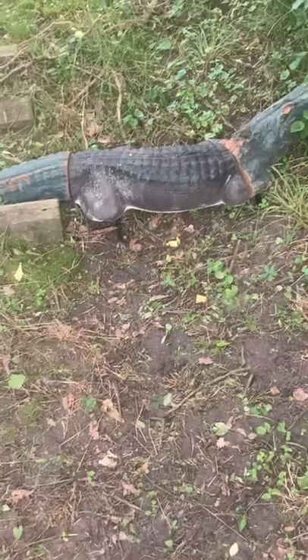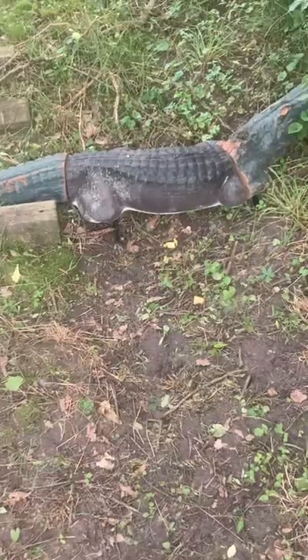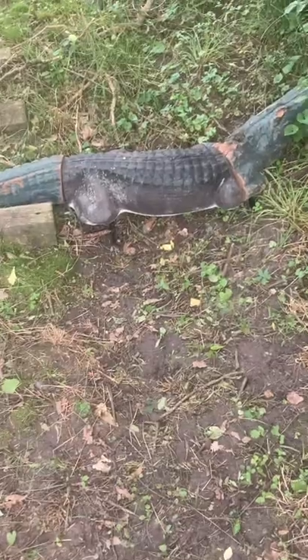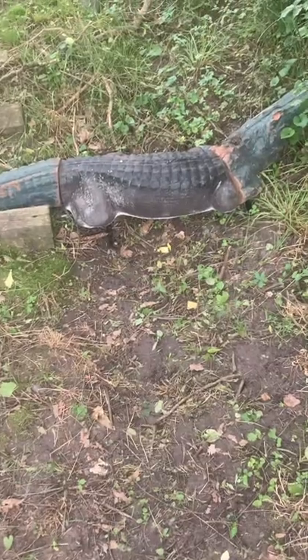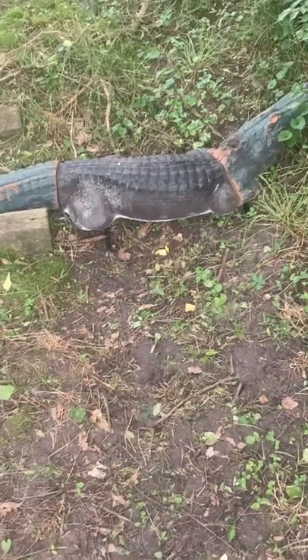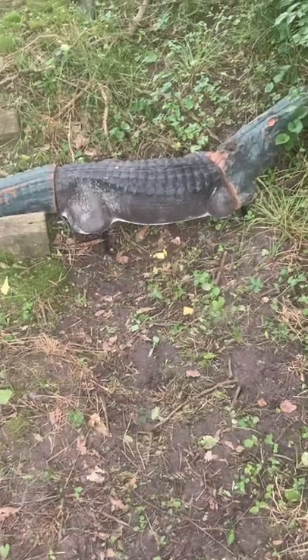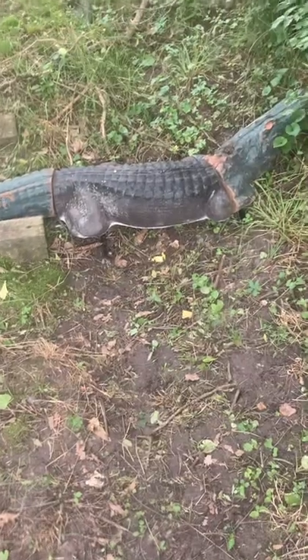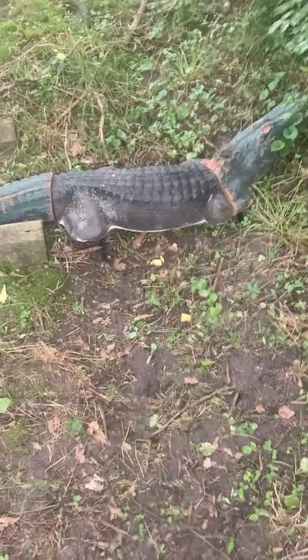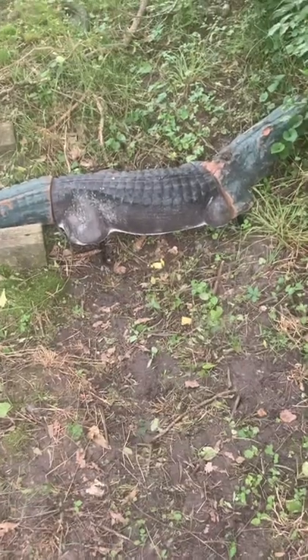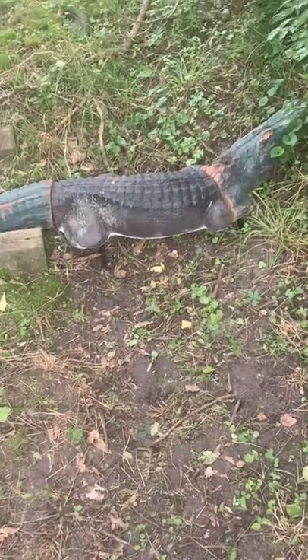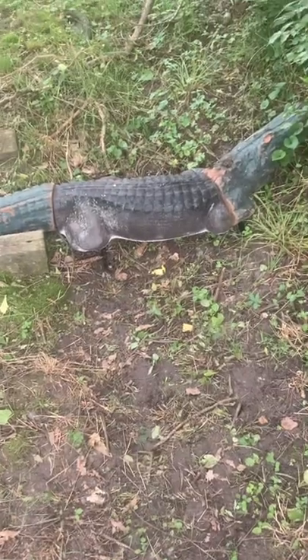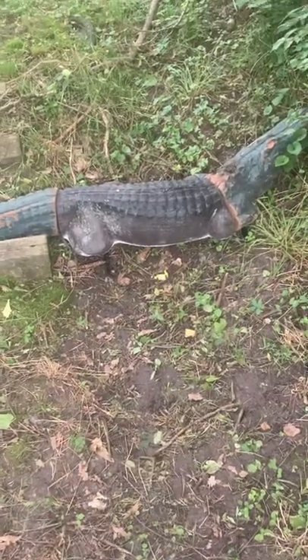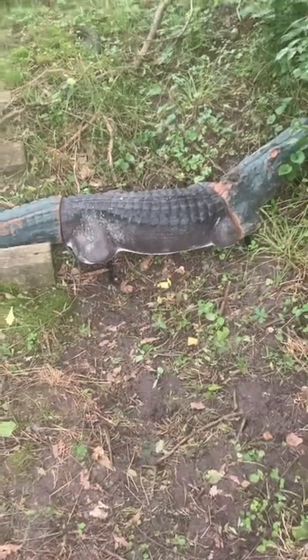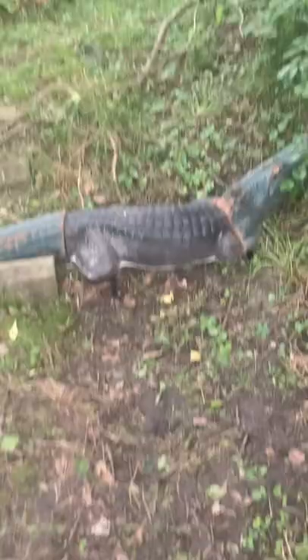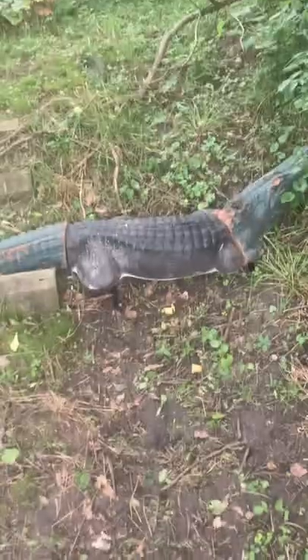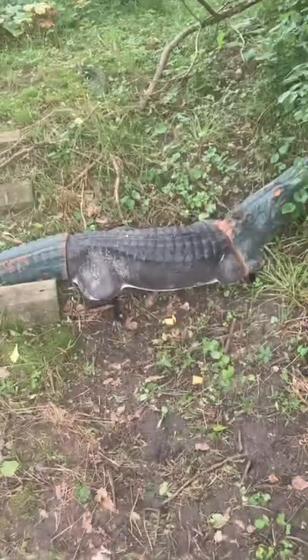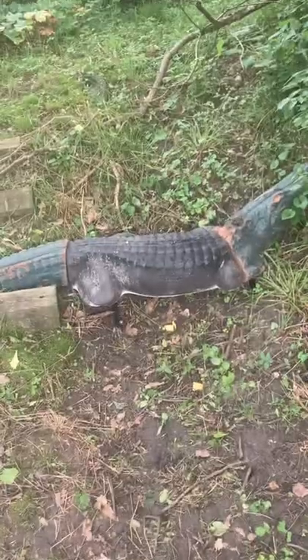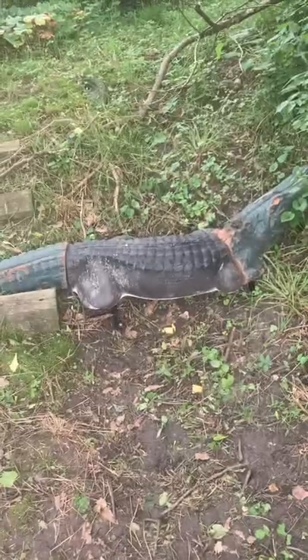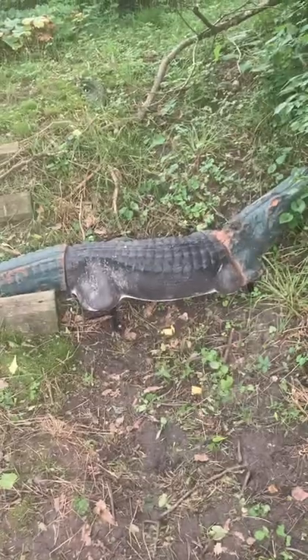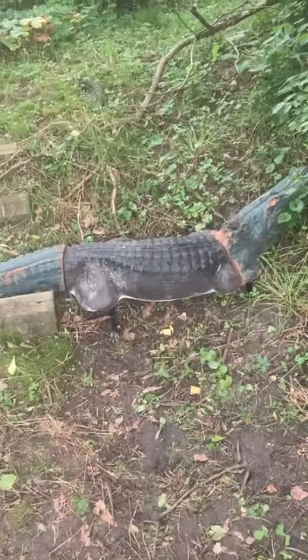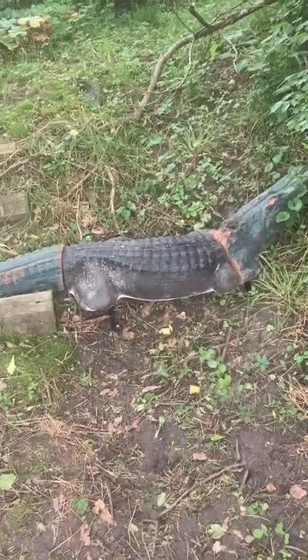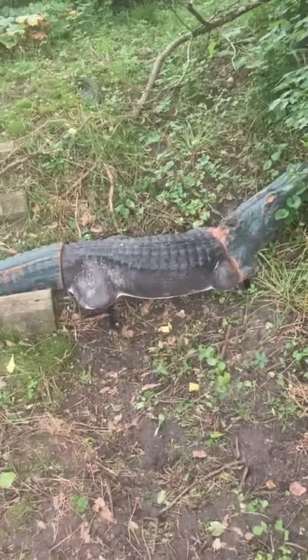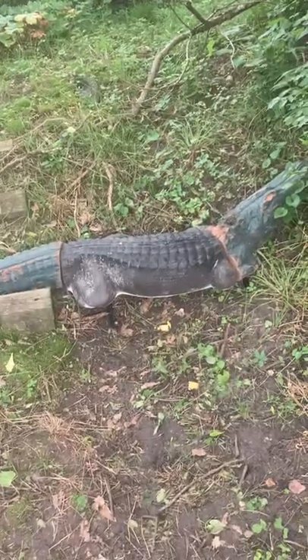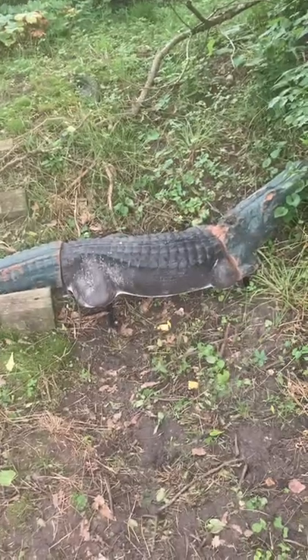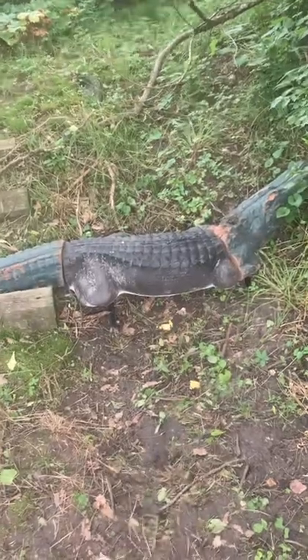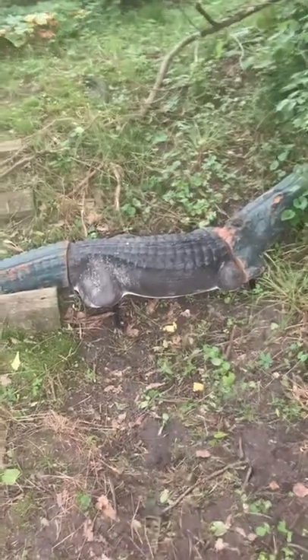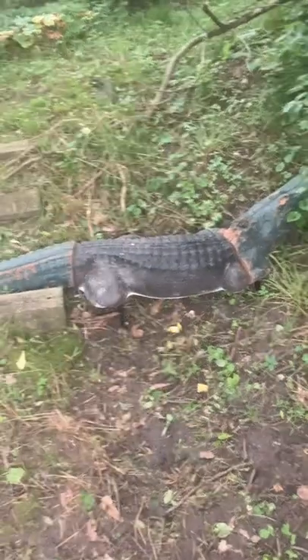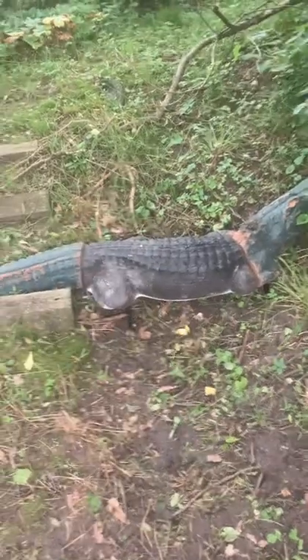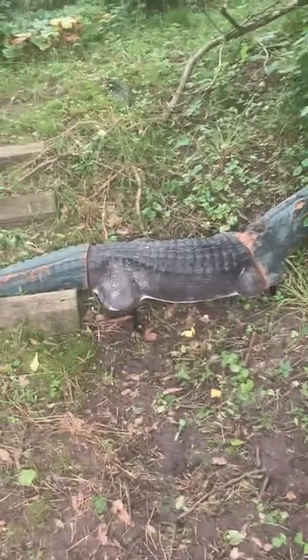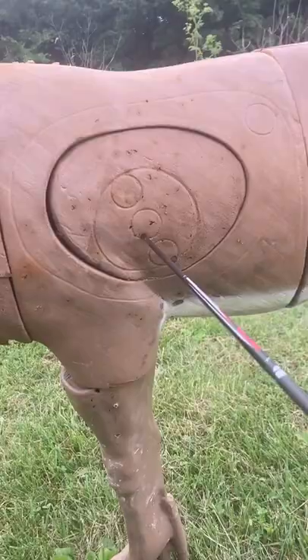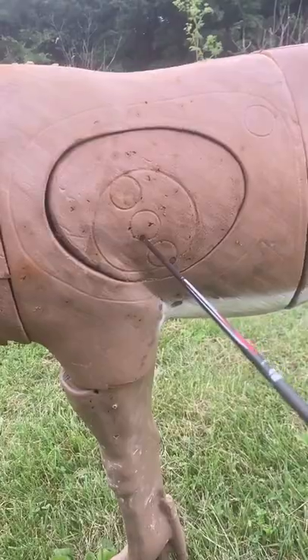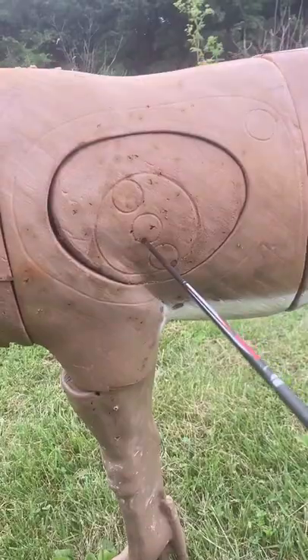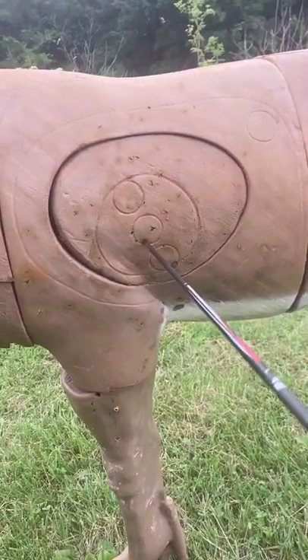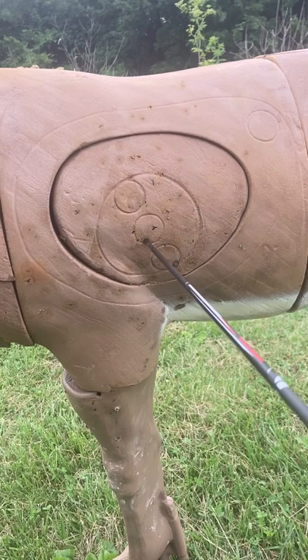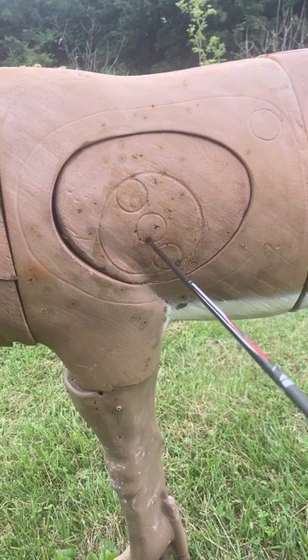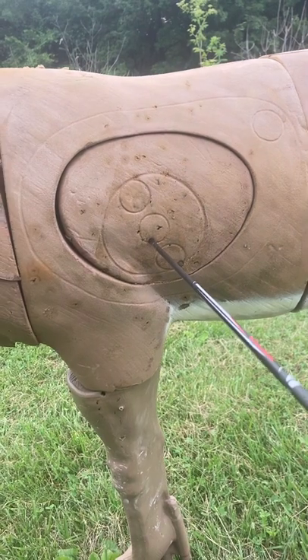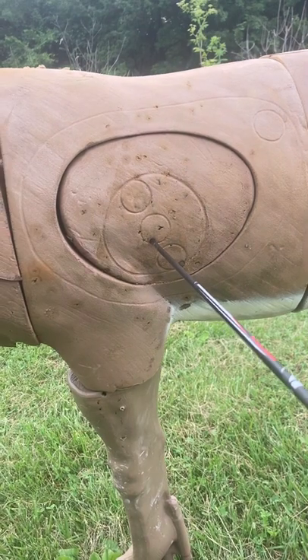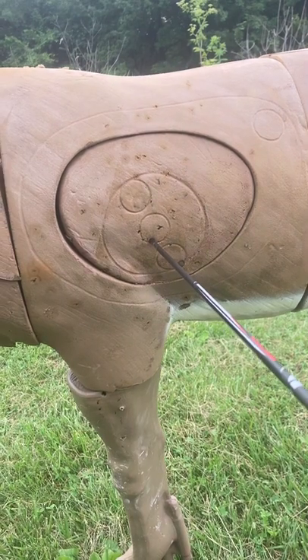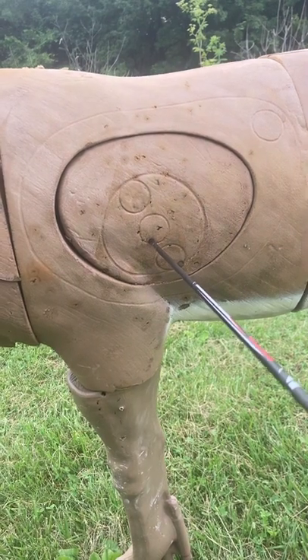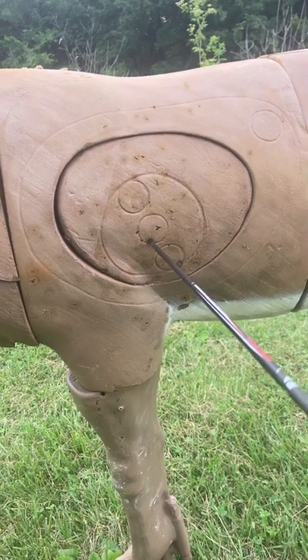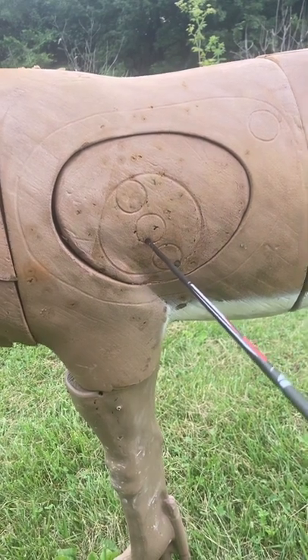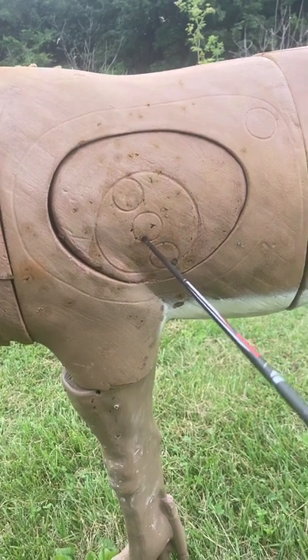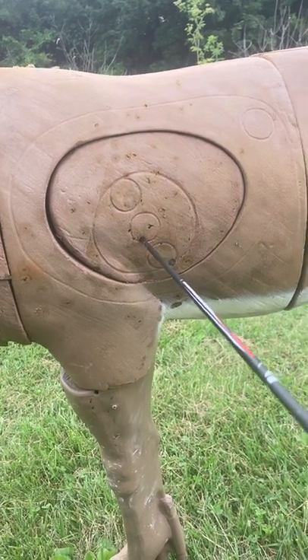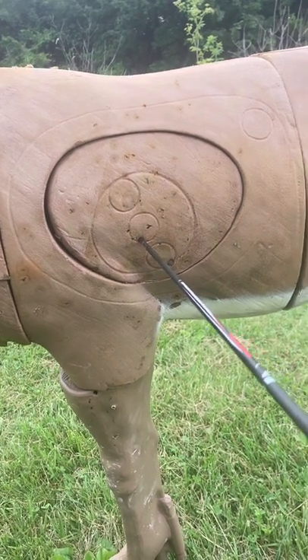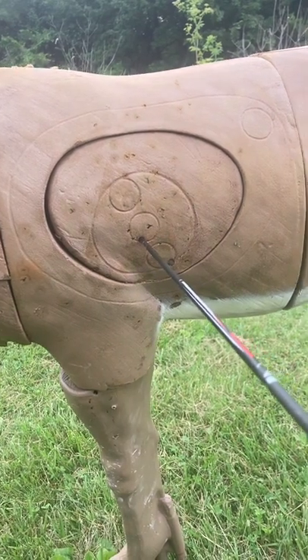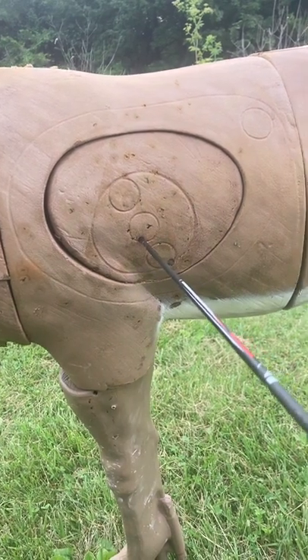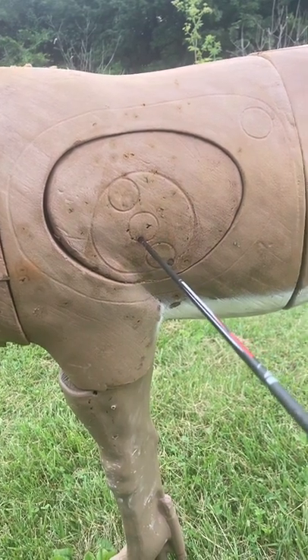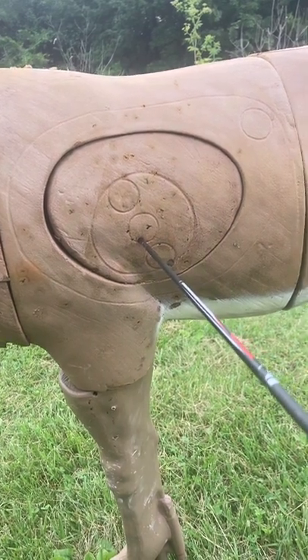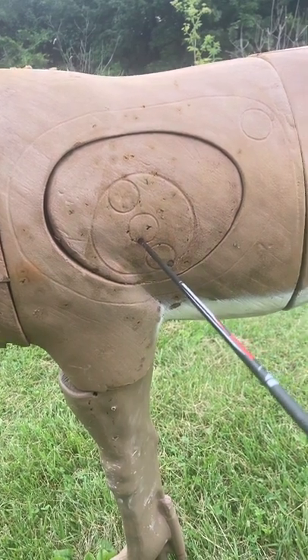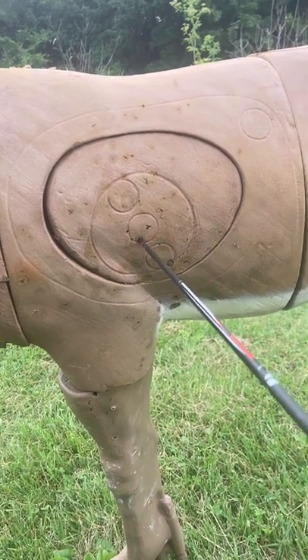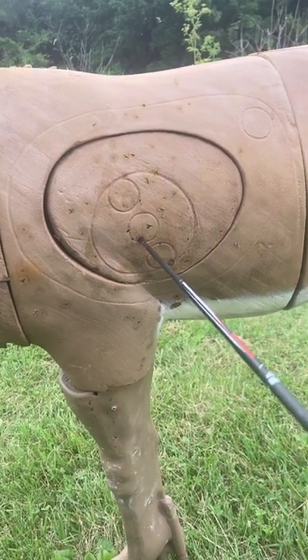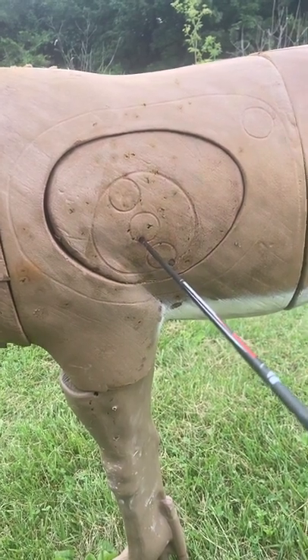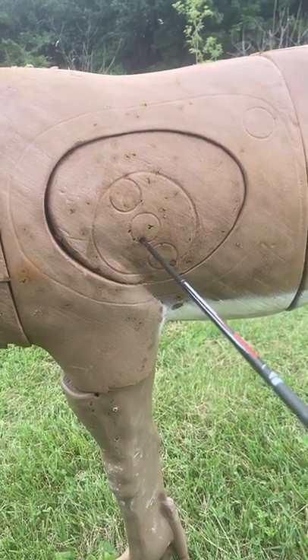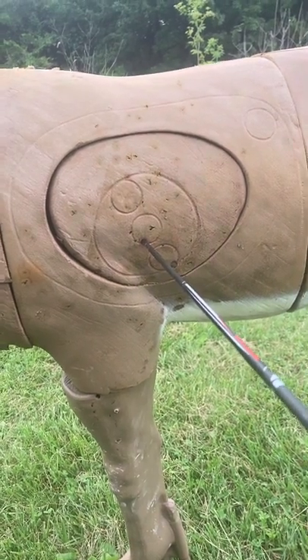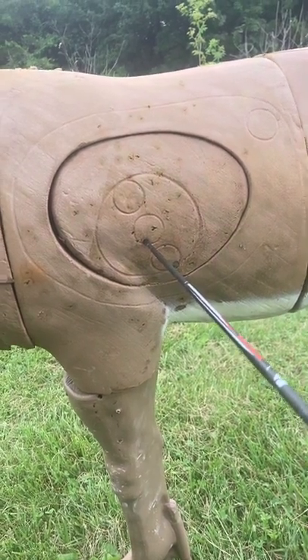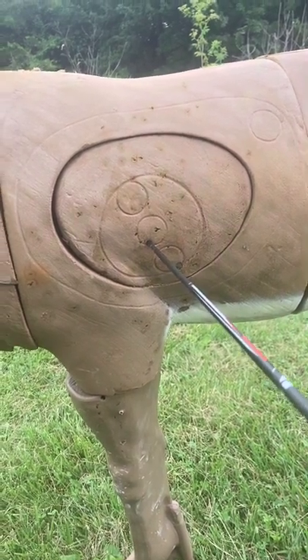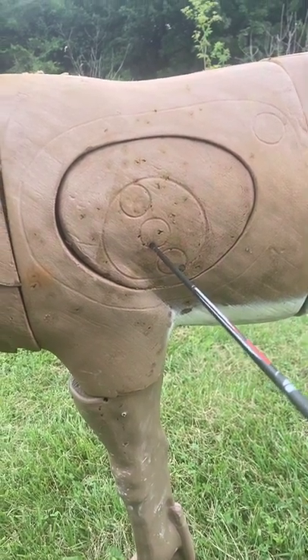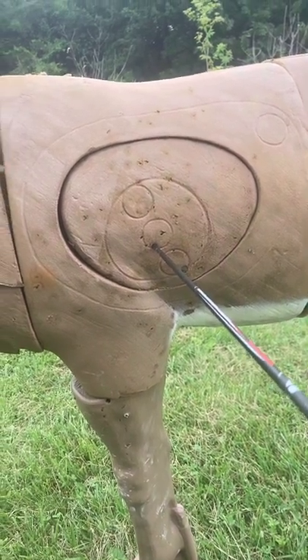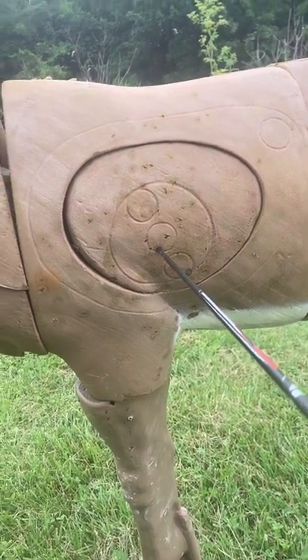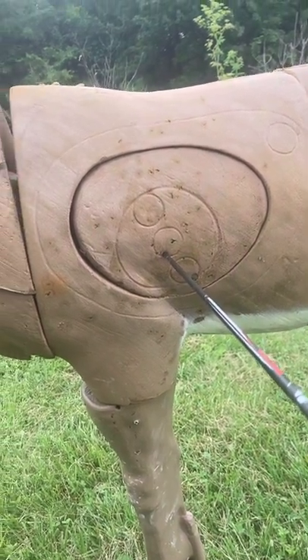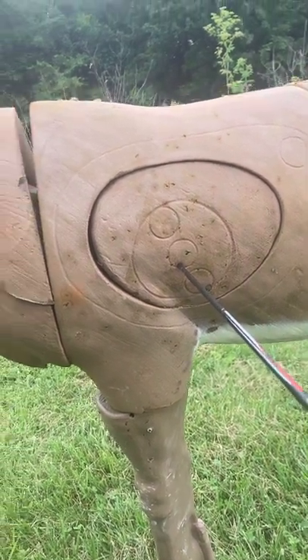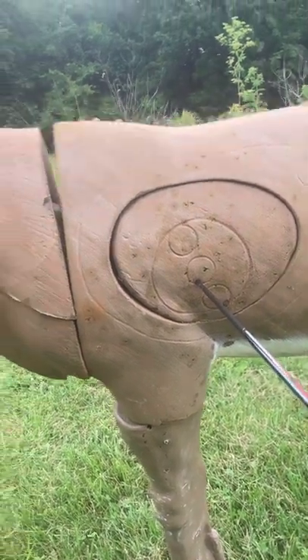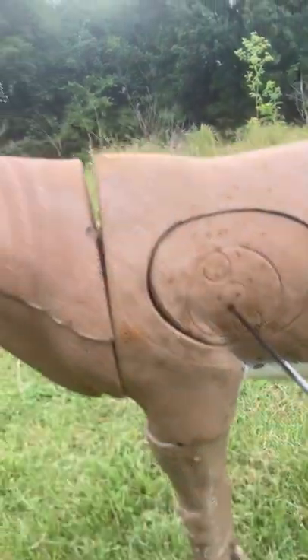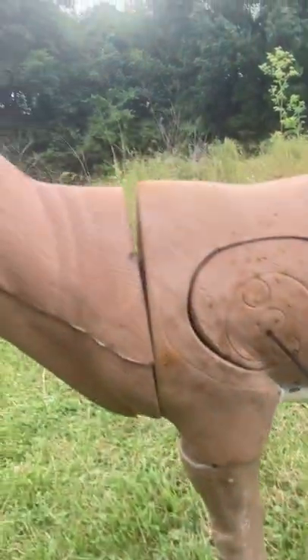I missed target four, couldn't see it. Target five makes up for target four — I got an 11 on this one. It's a deer.